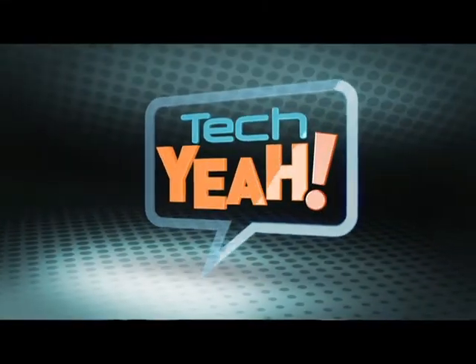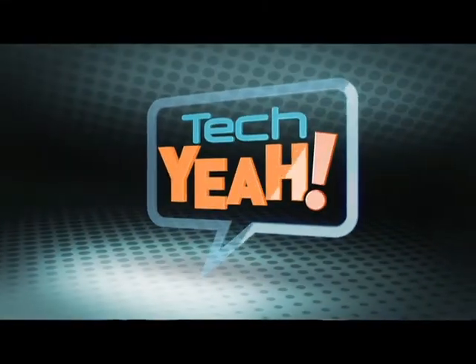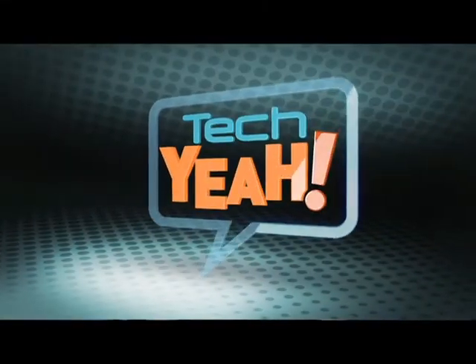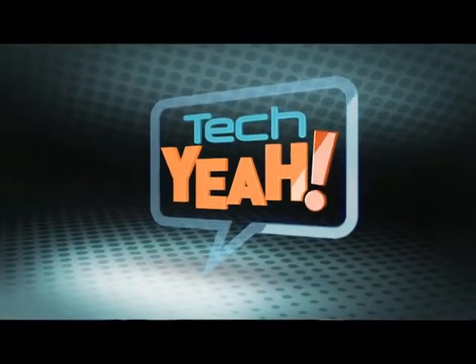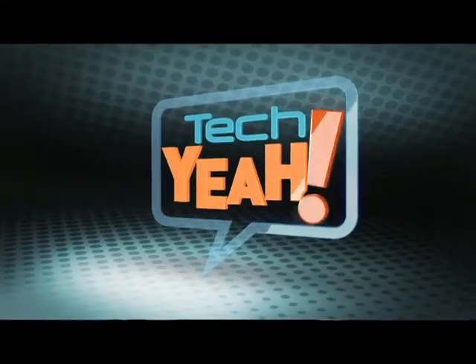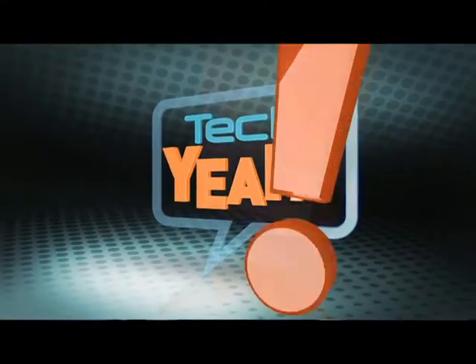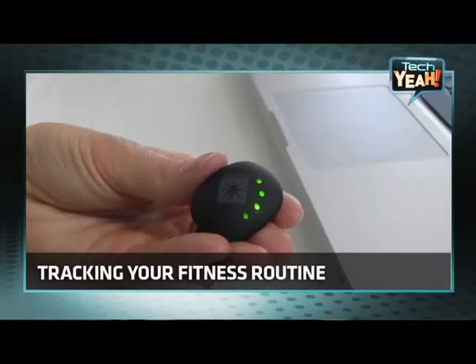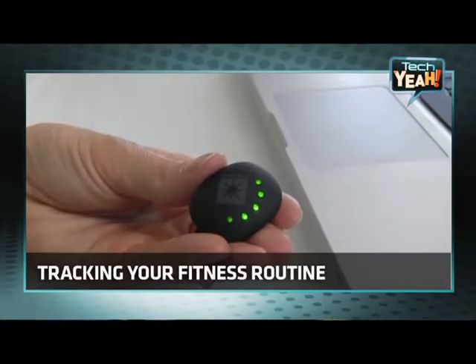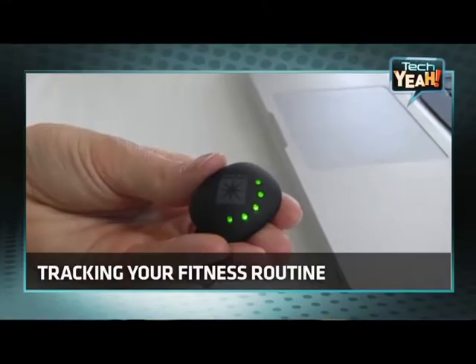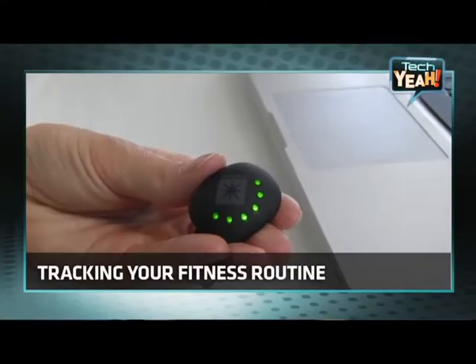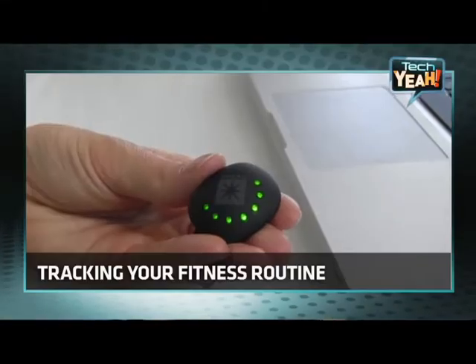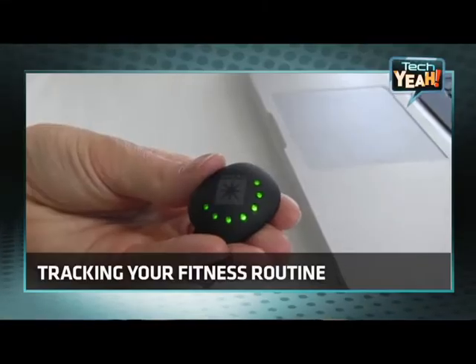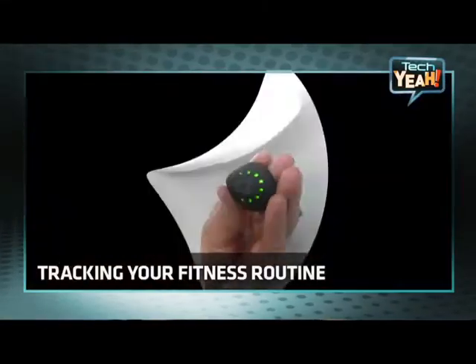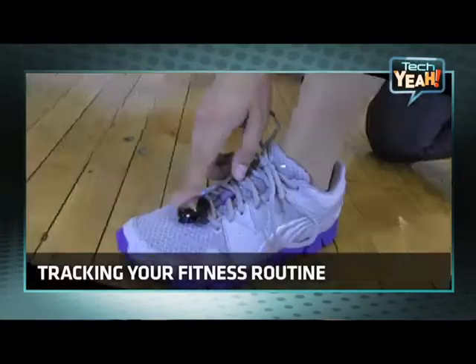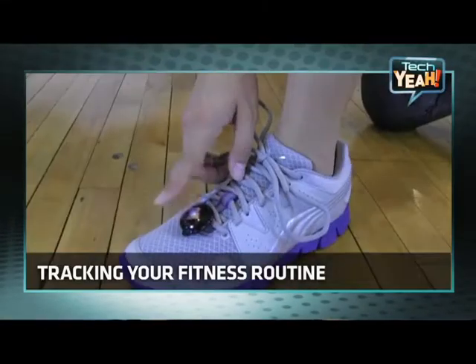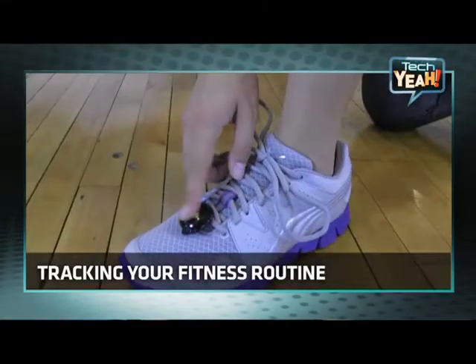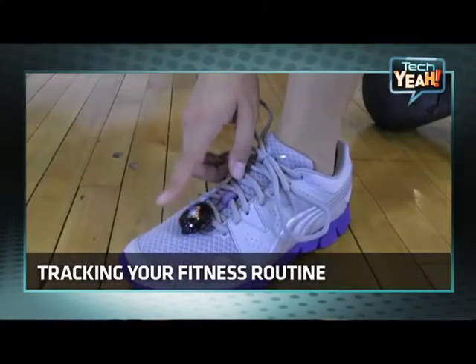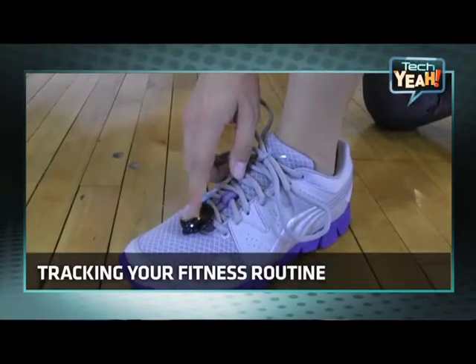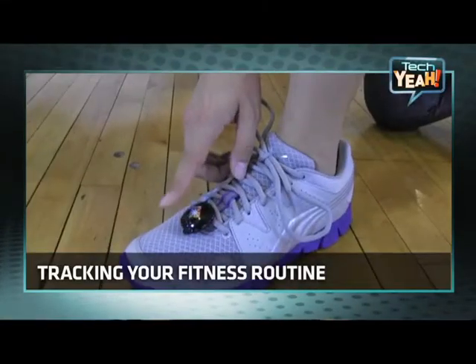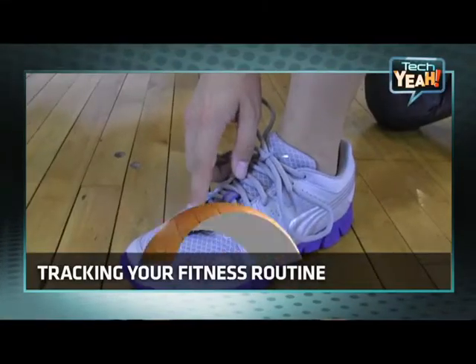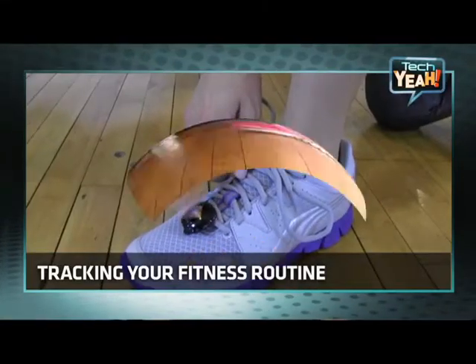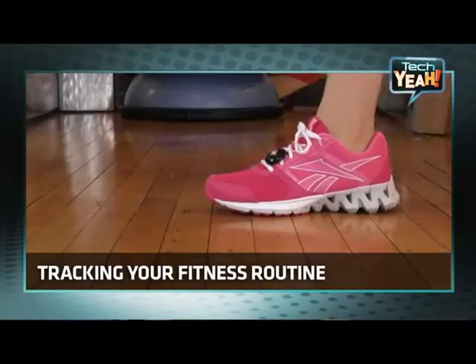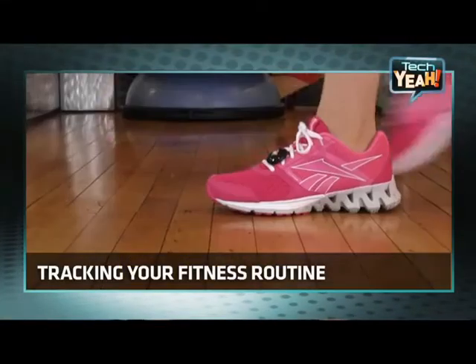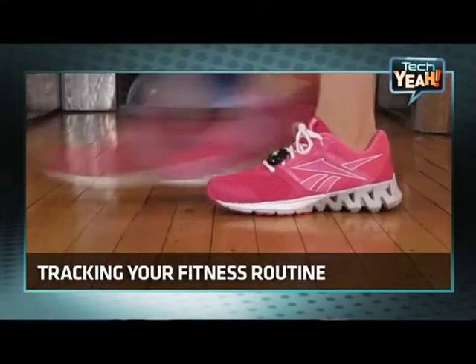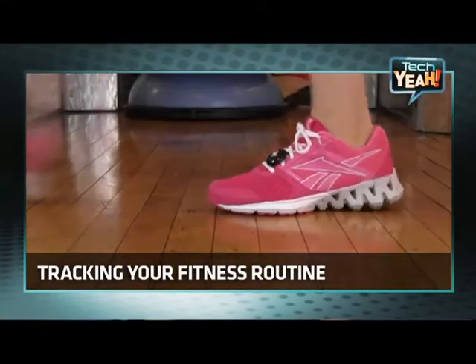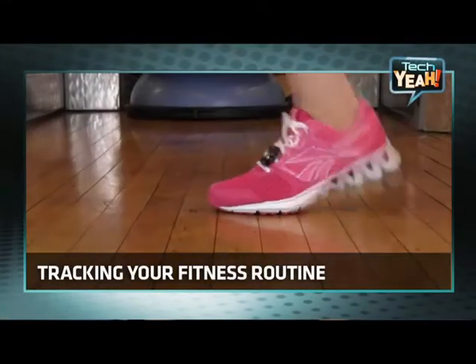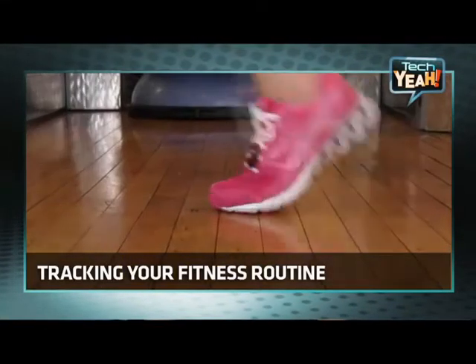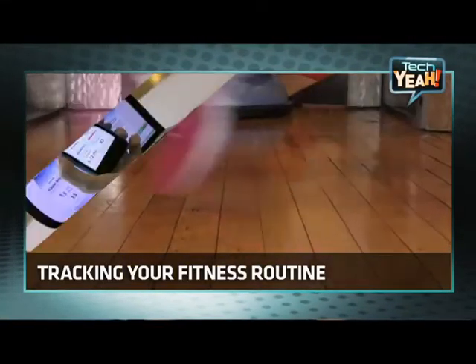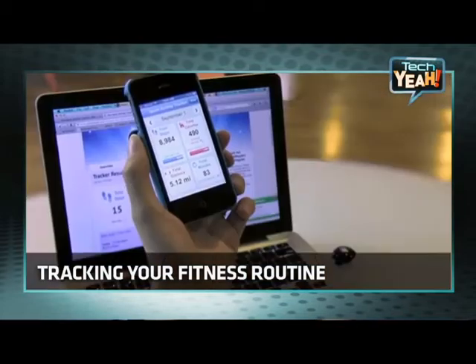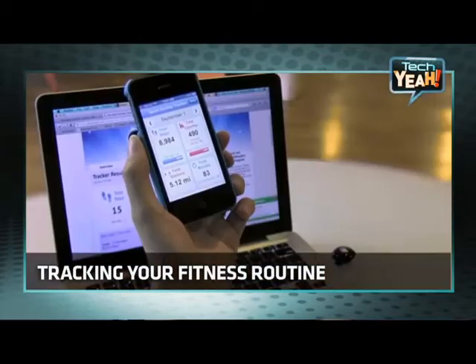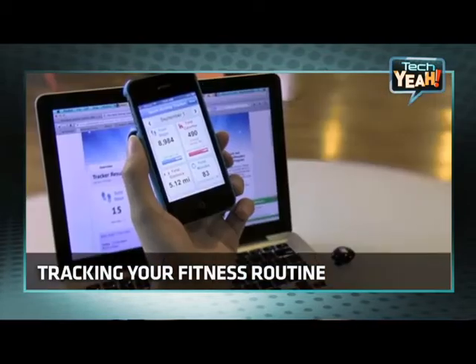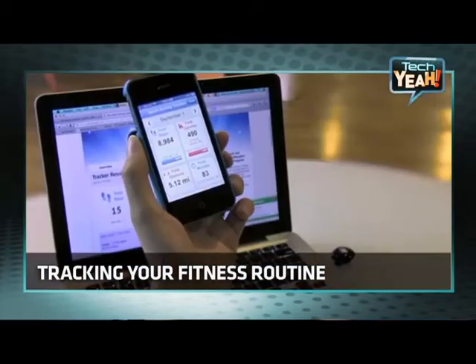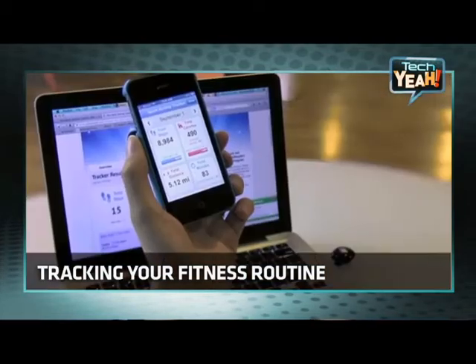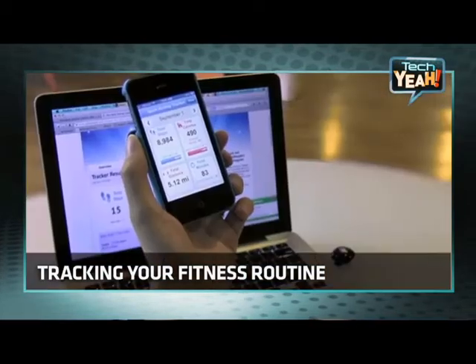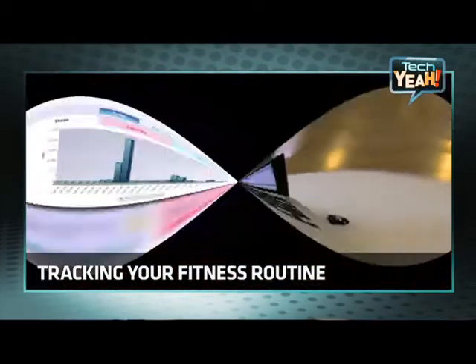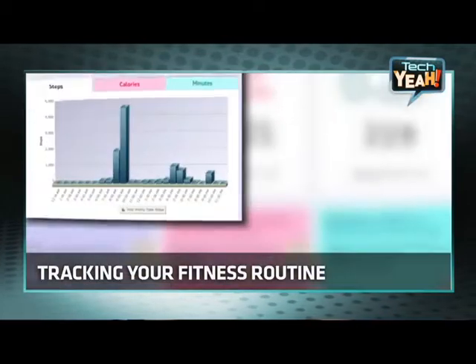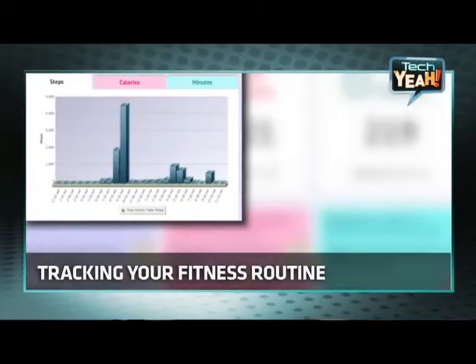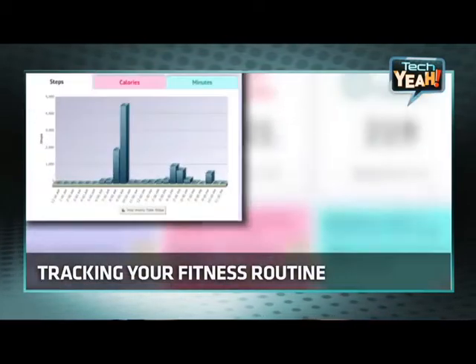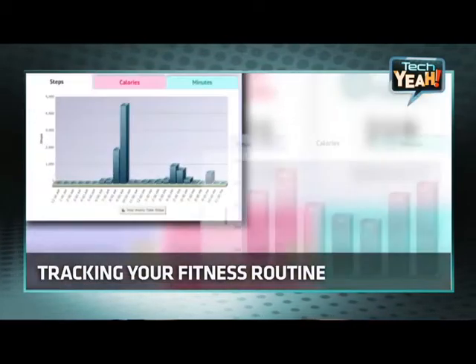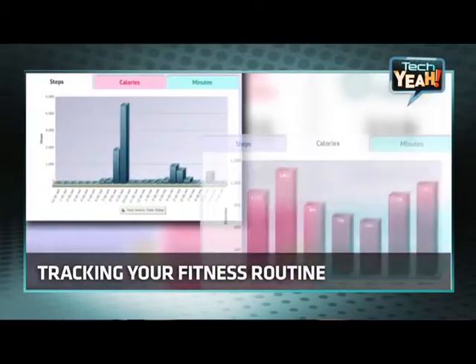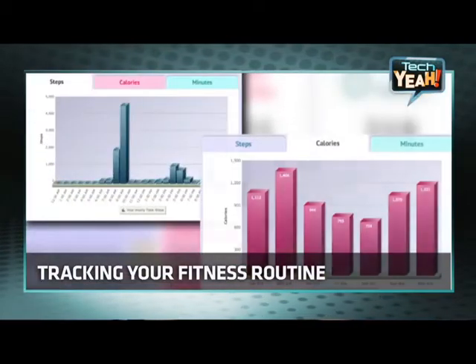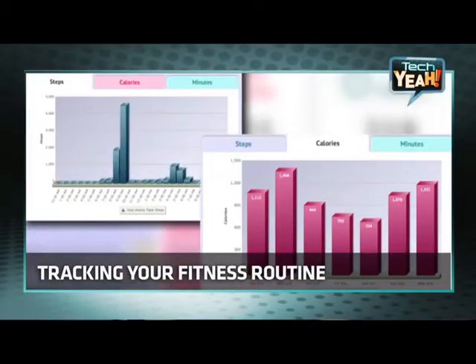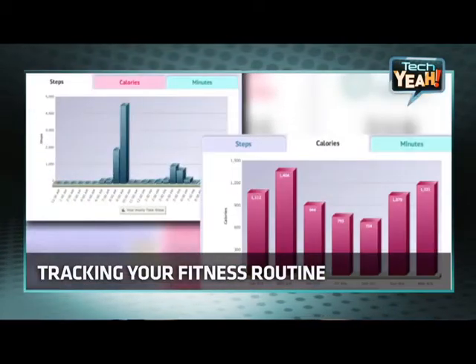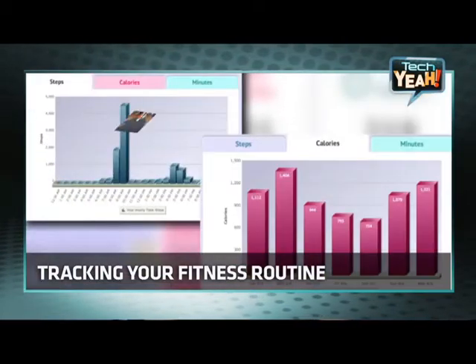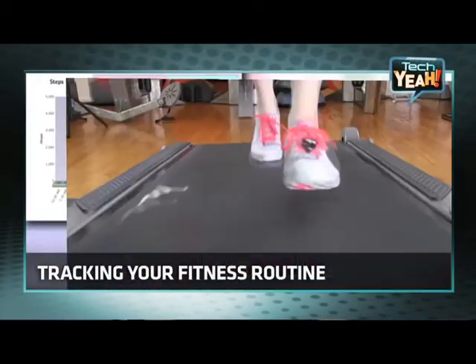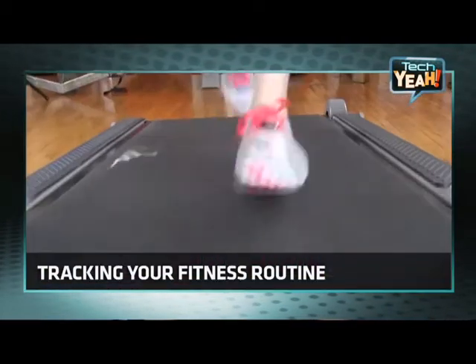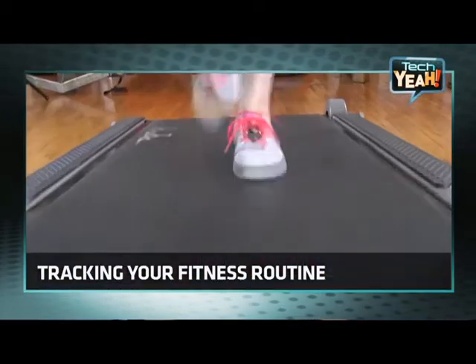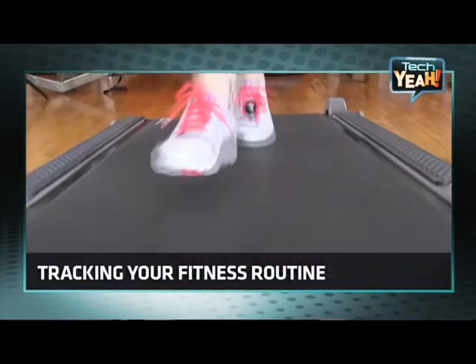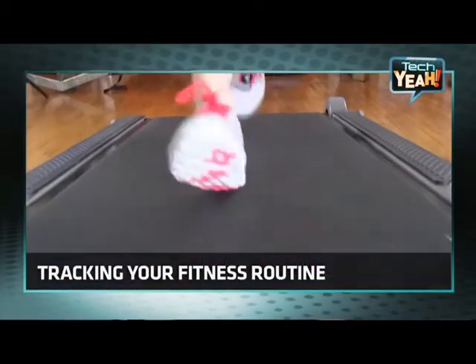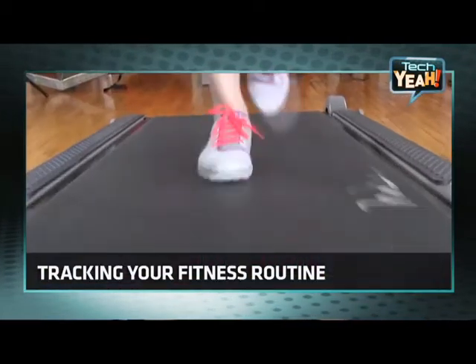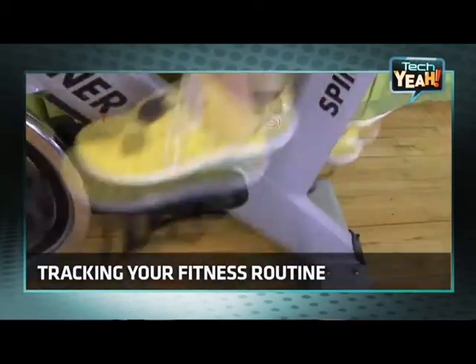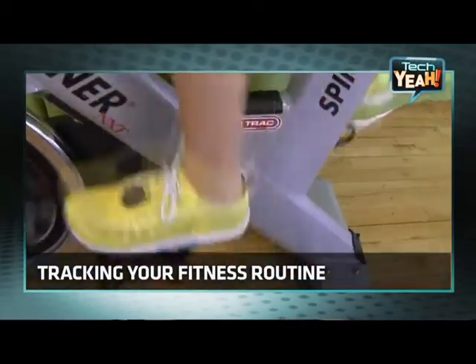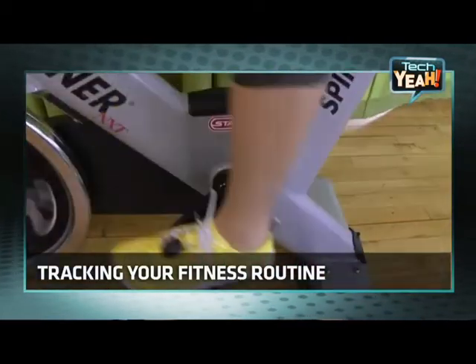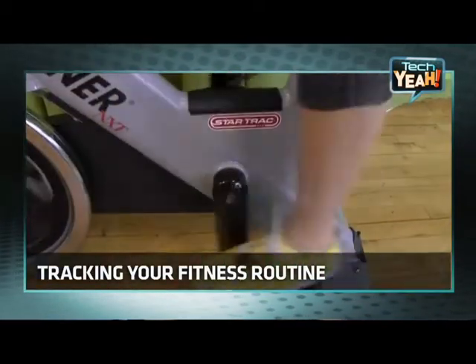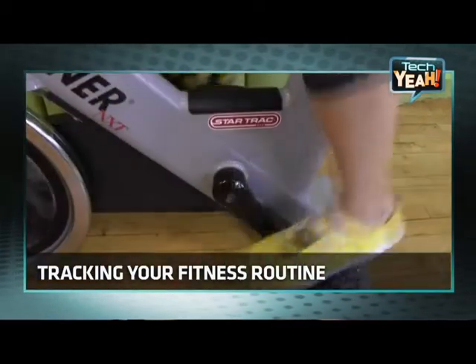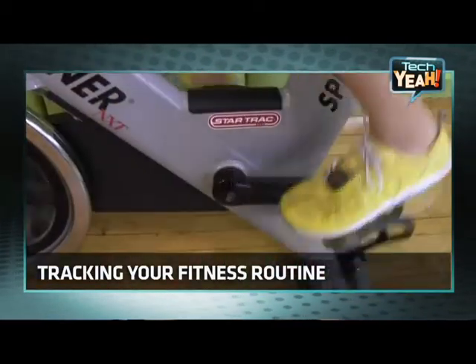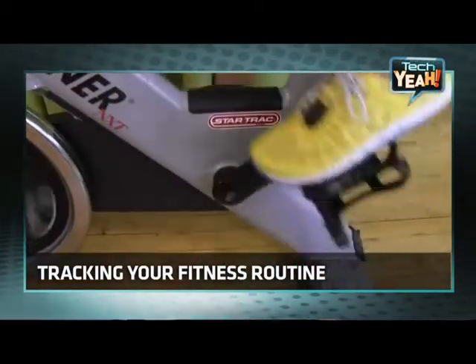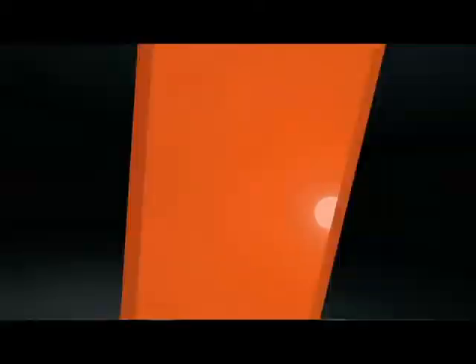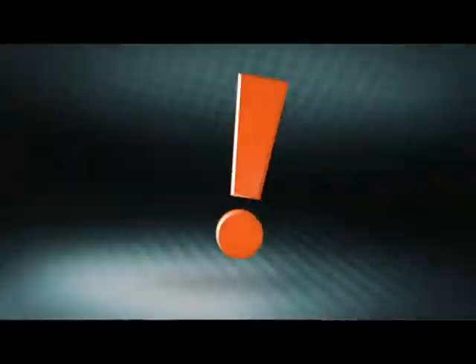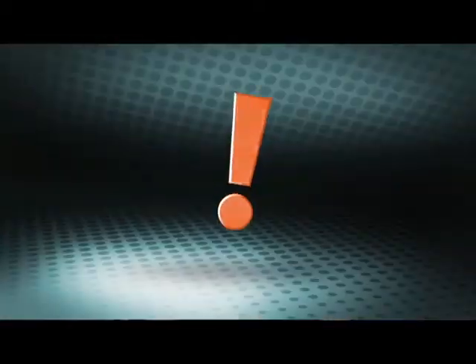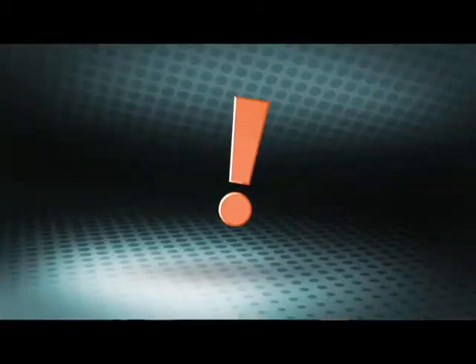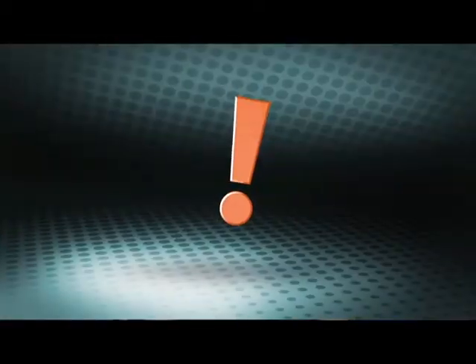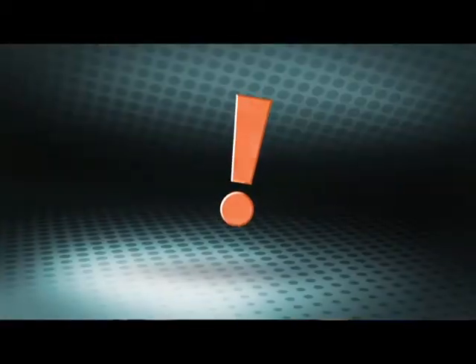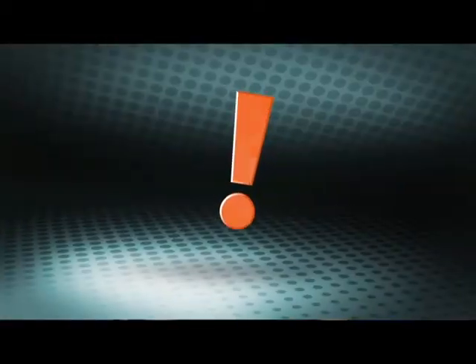Fighting the munchies. A new device is helping people beat the urge to snack. See how this little gadget is keeping people fit in today's Tech Yeah!